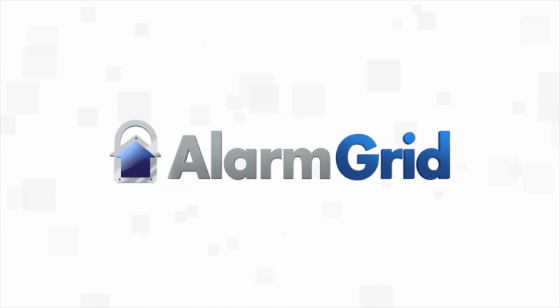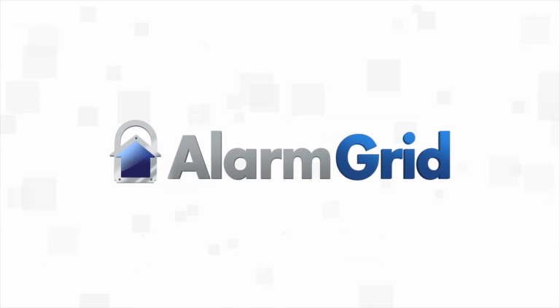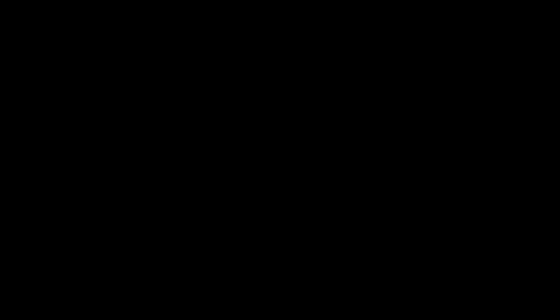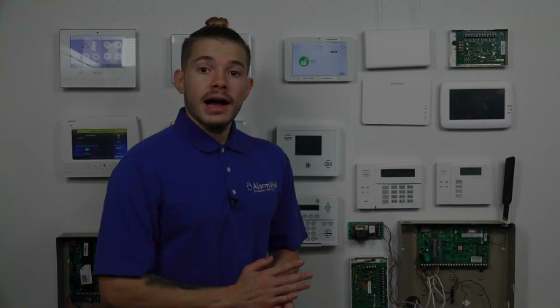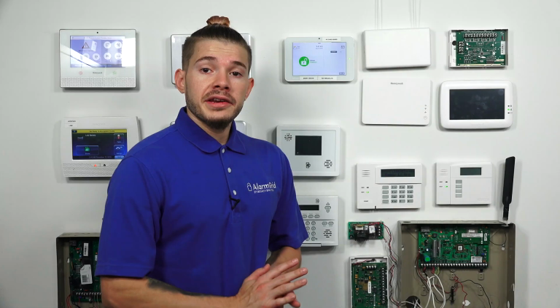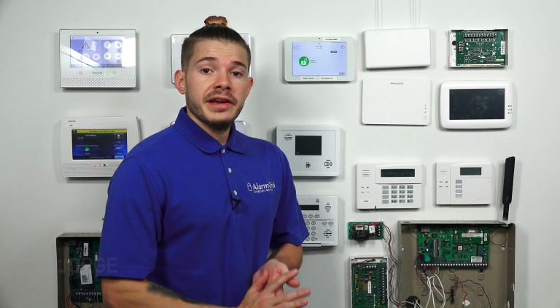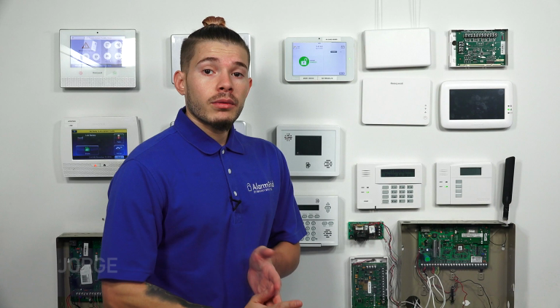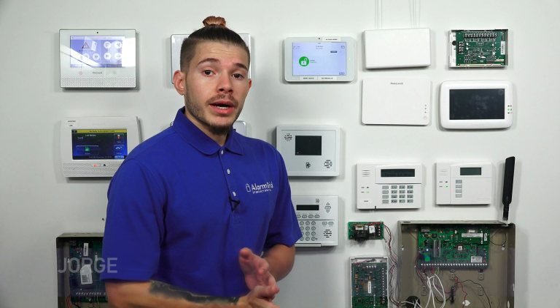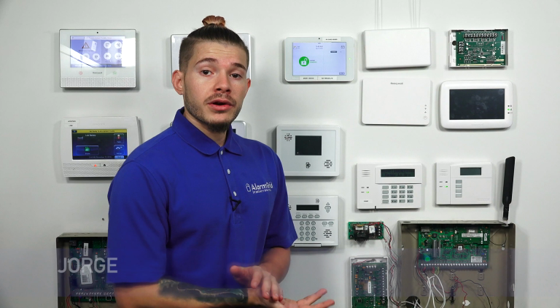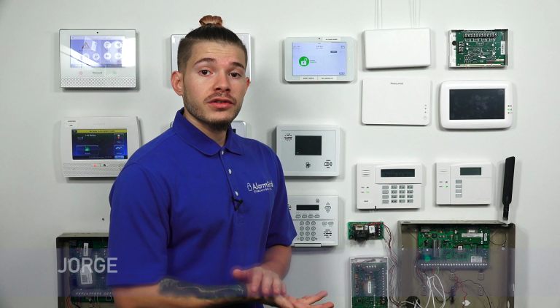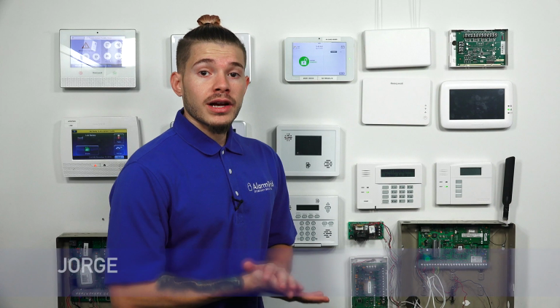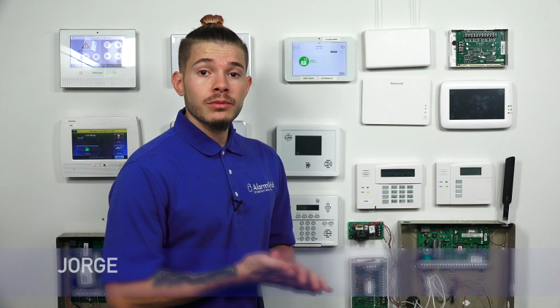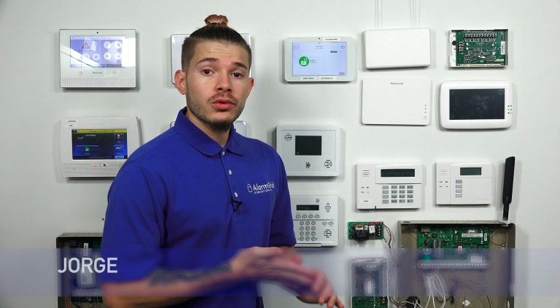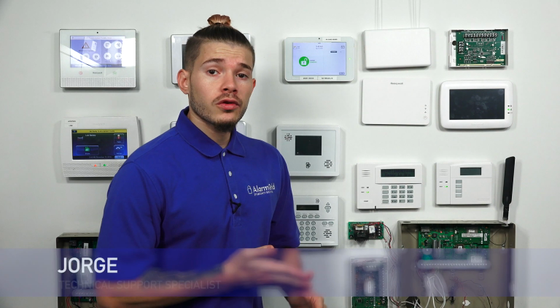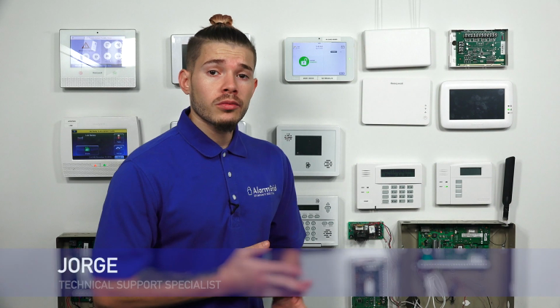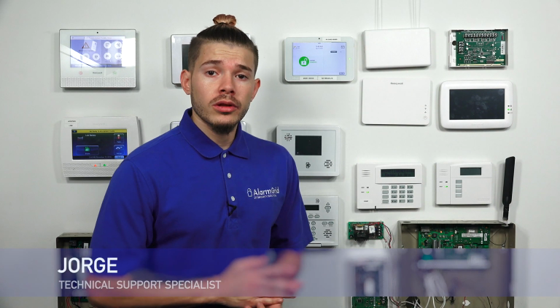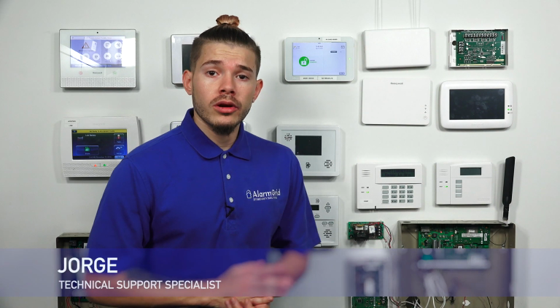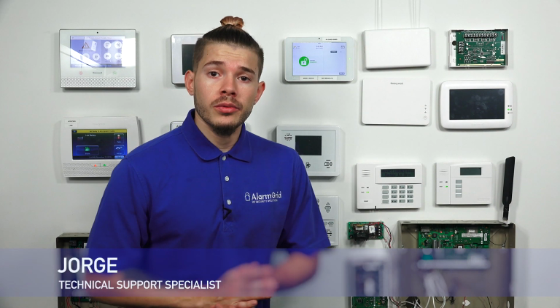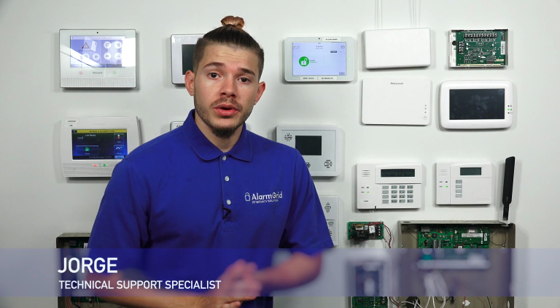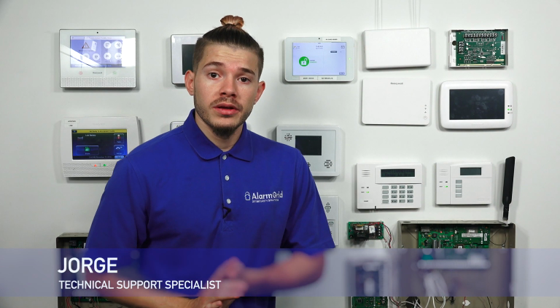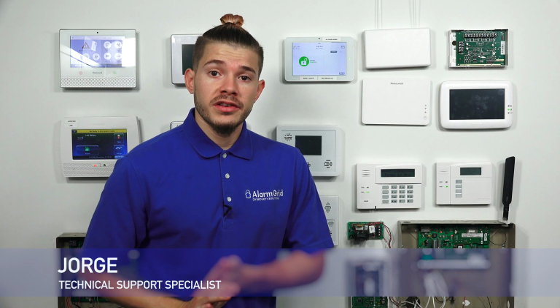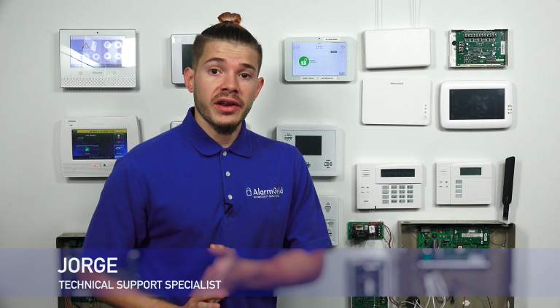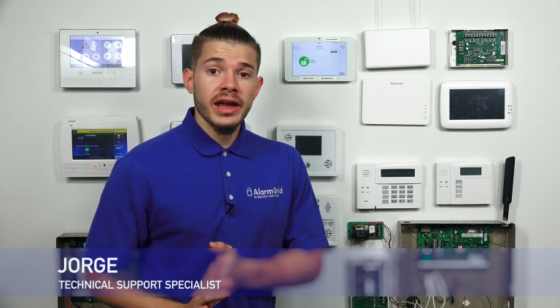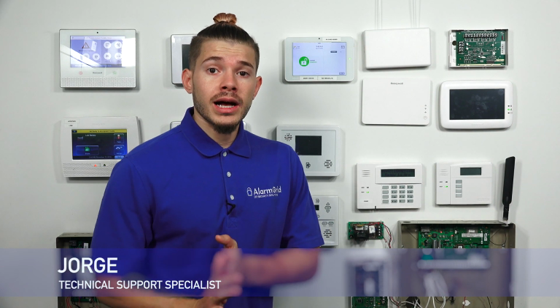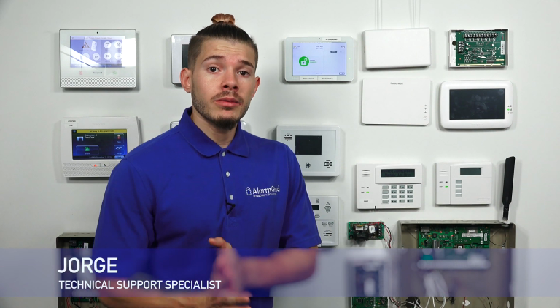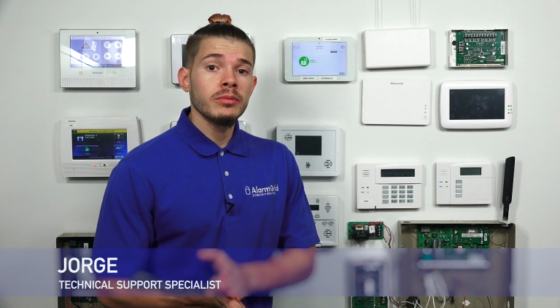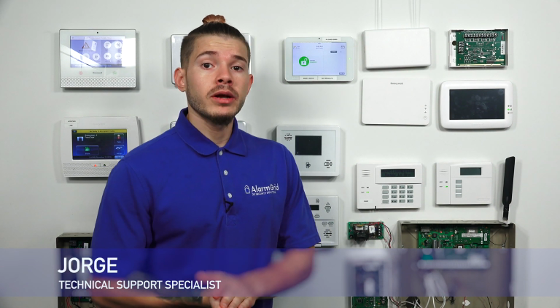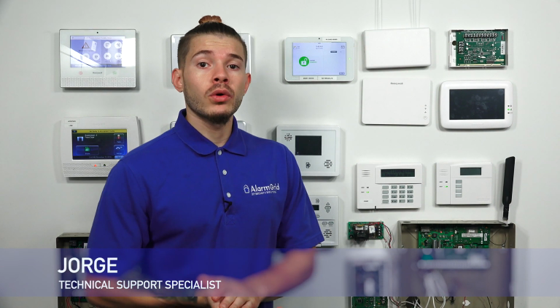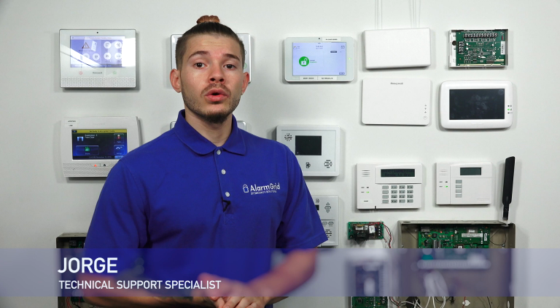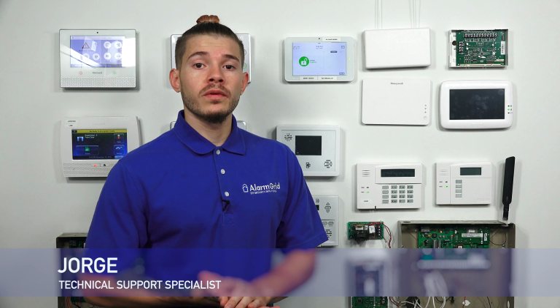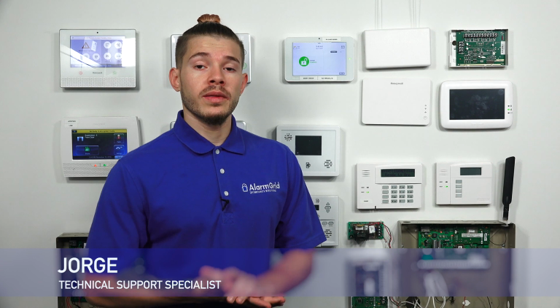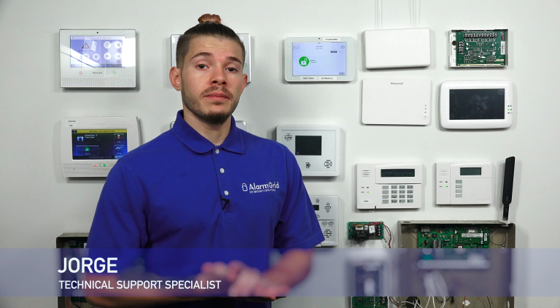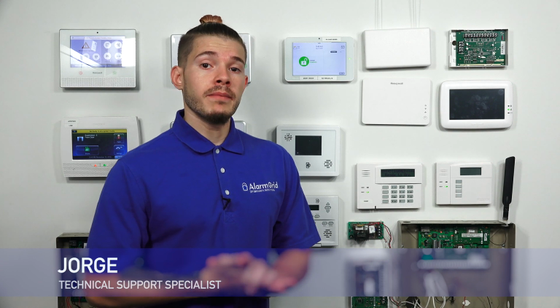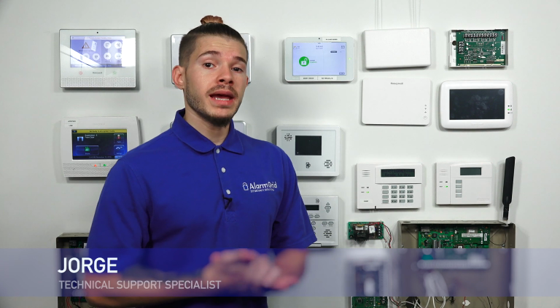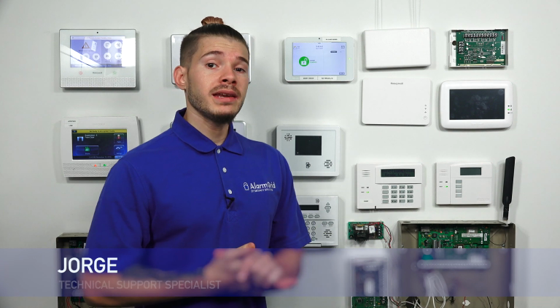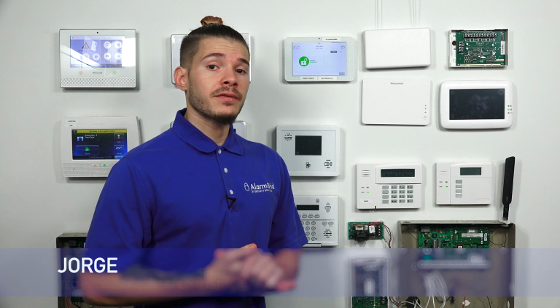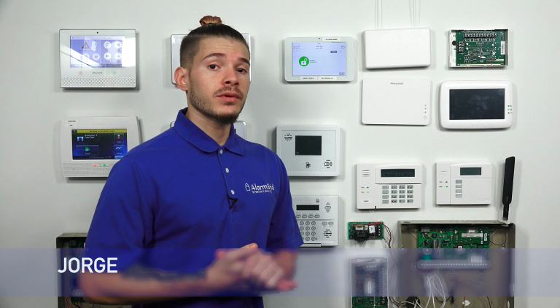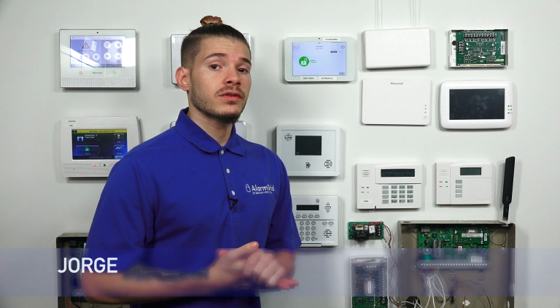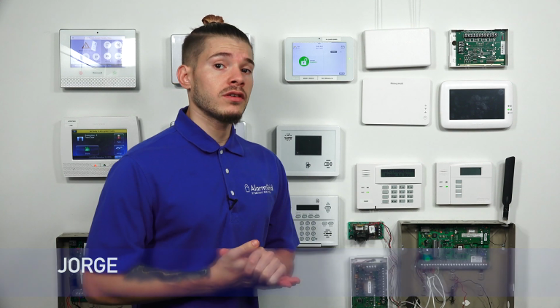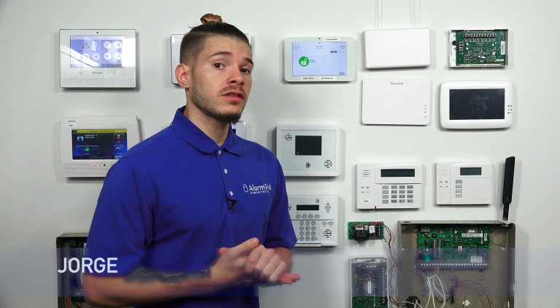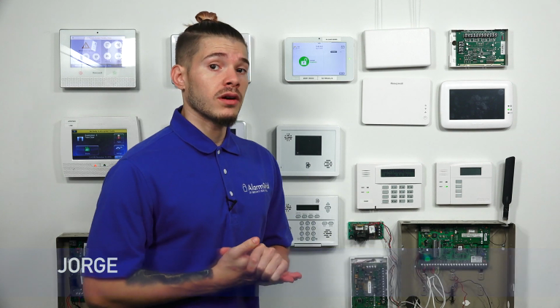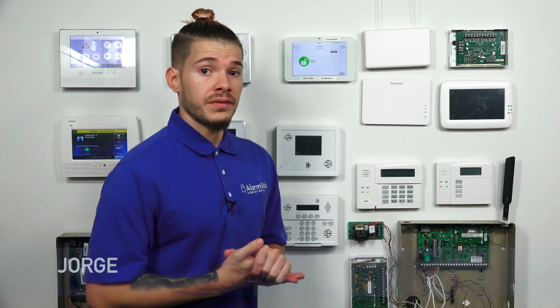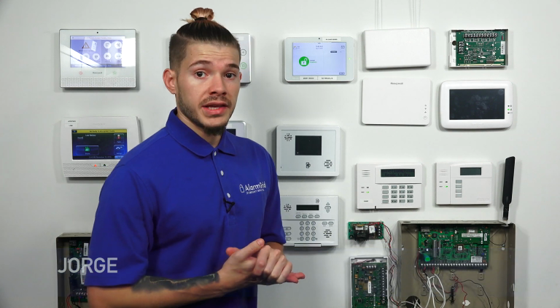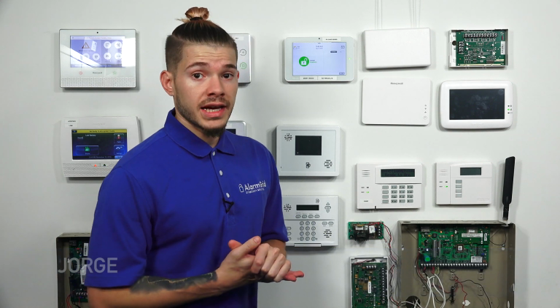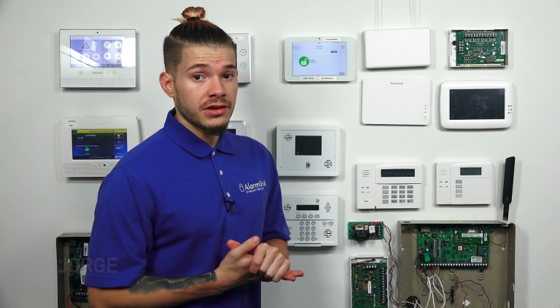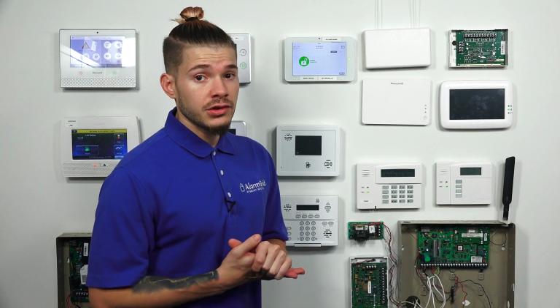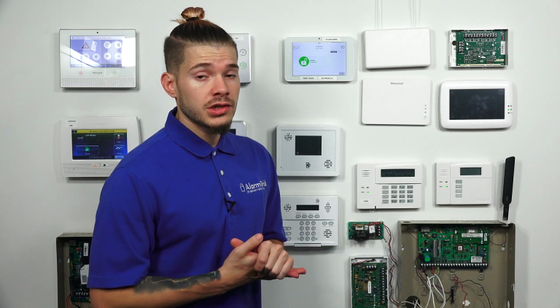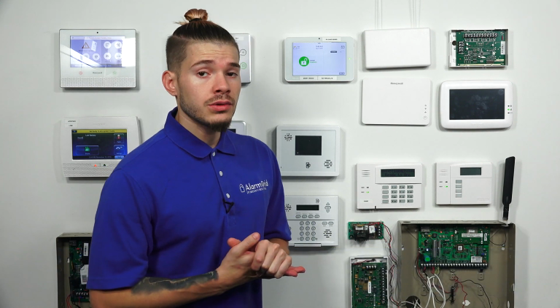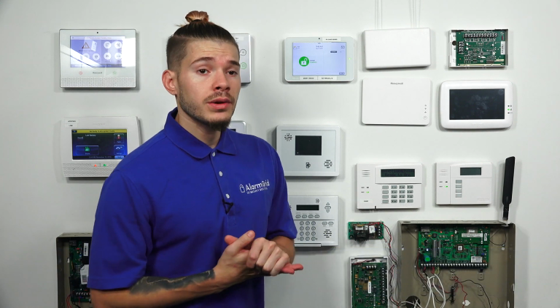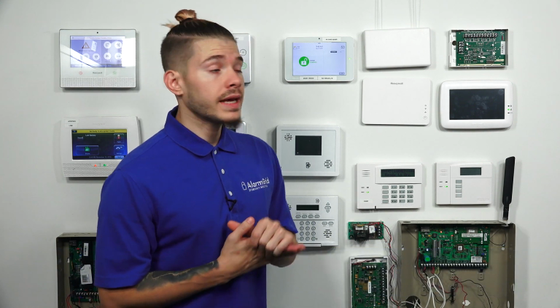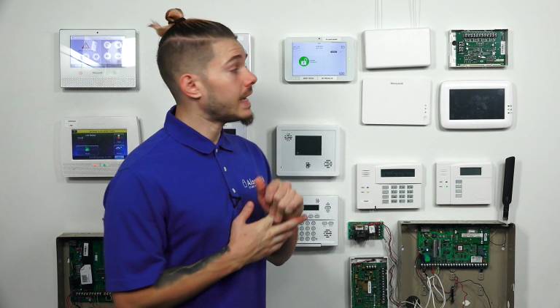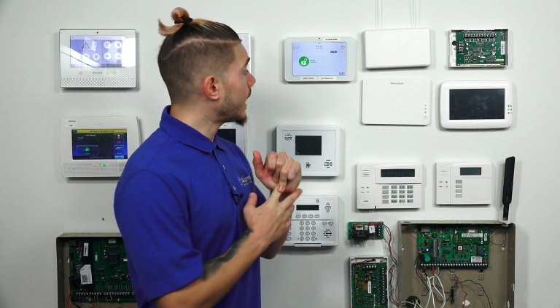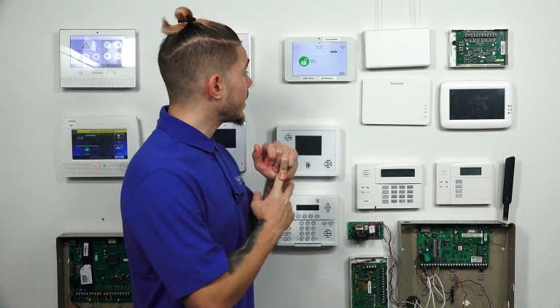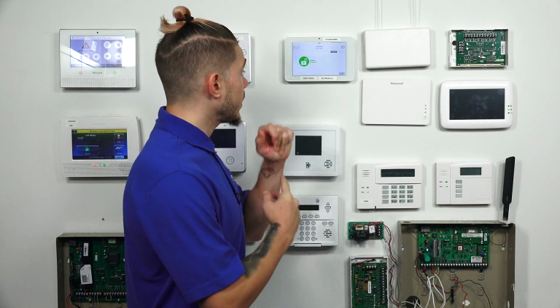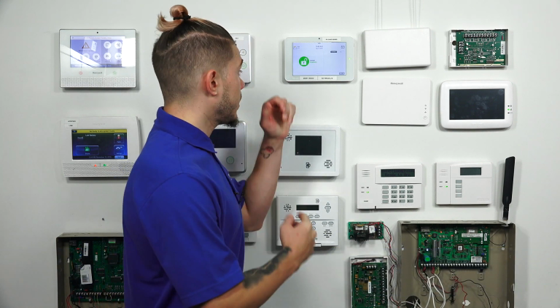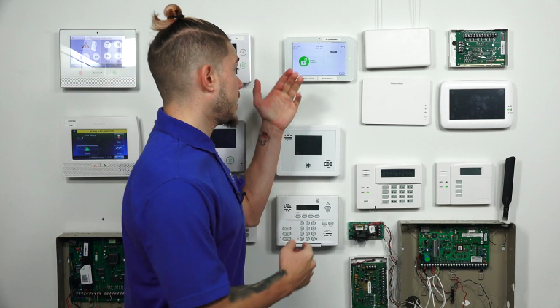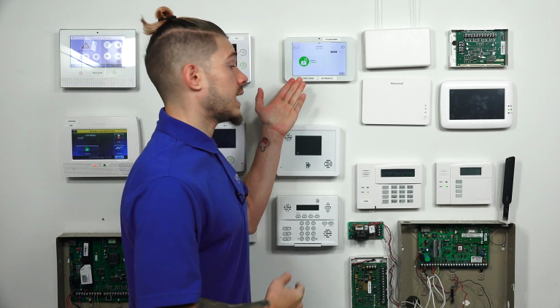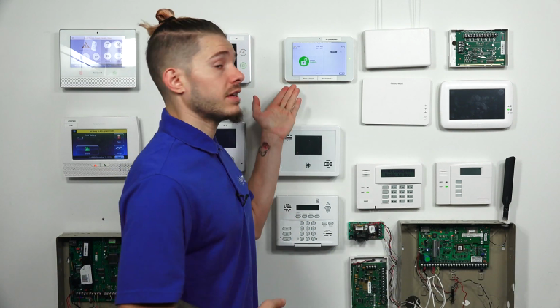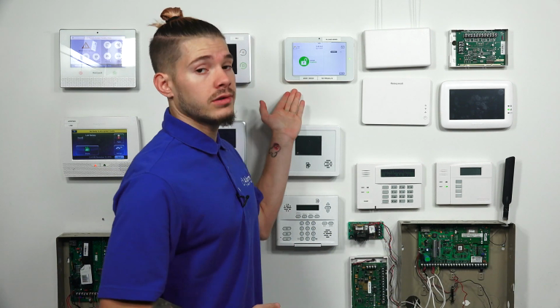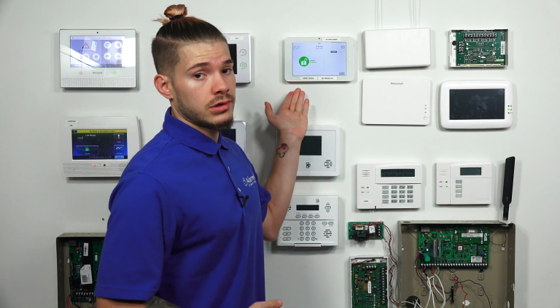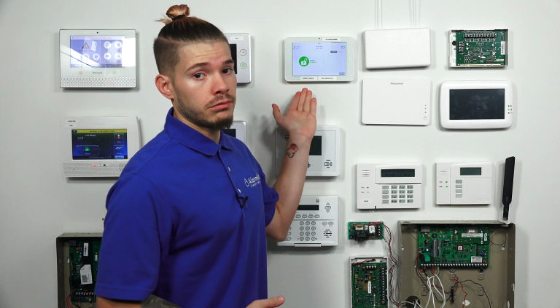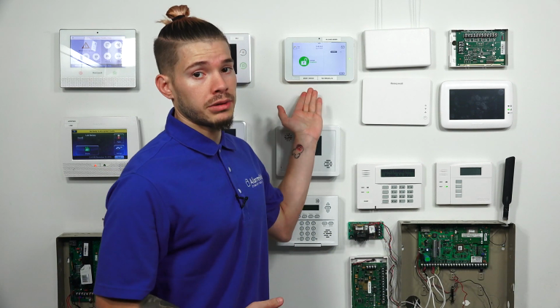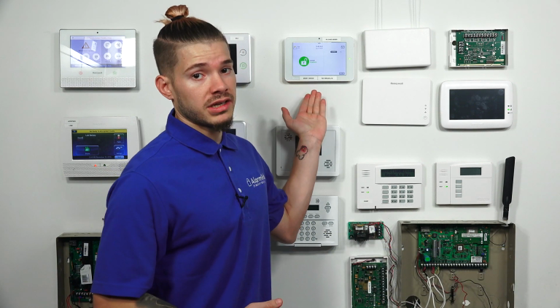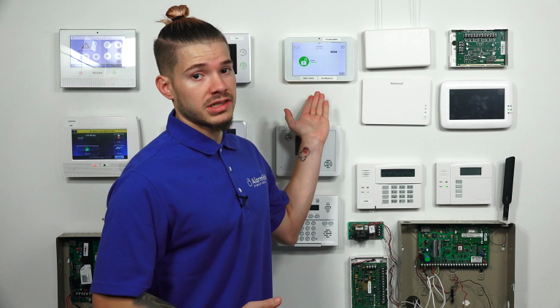Hi, DIYers. I'm George from Alarmgrid. Today, I'm going to be going over the main differences of the IQ2 and the IQ2 Plus.